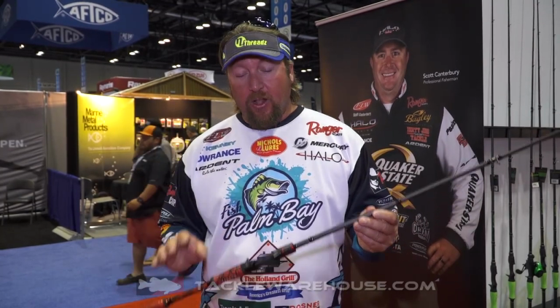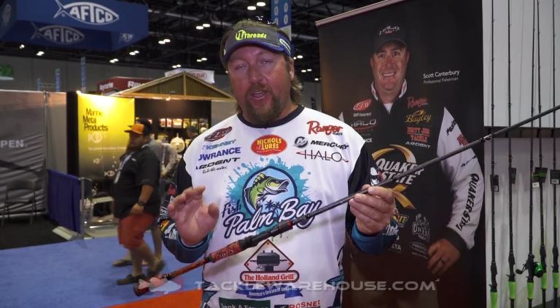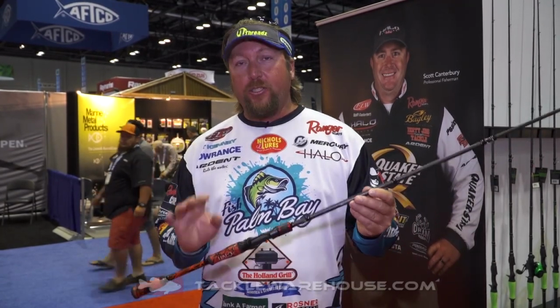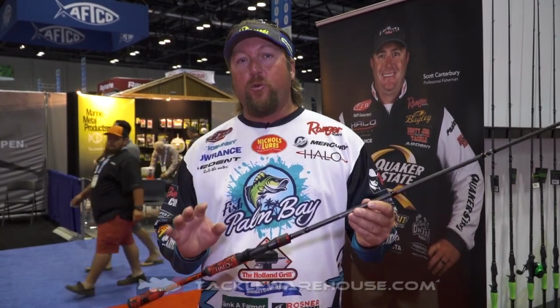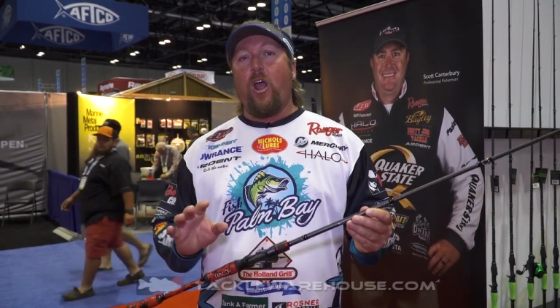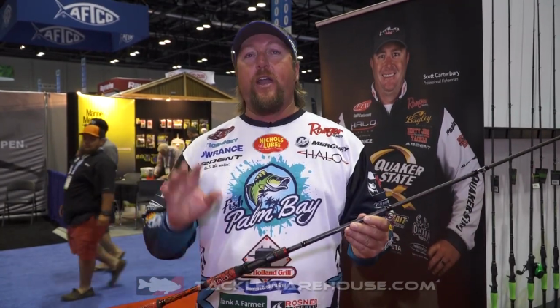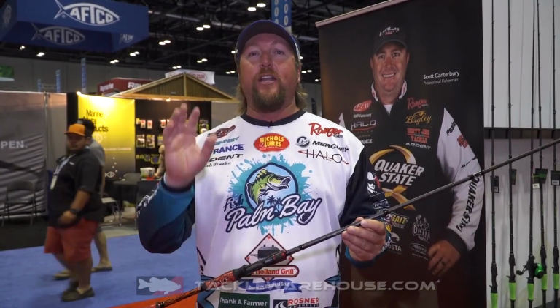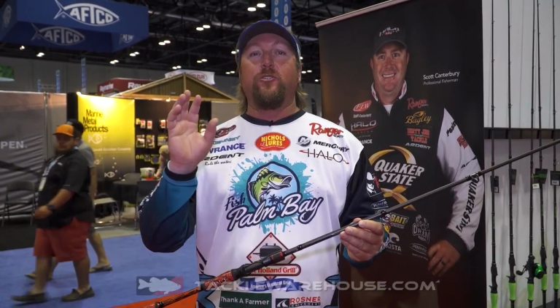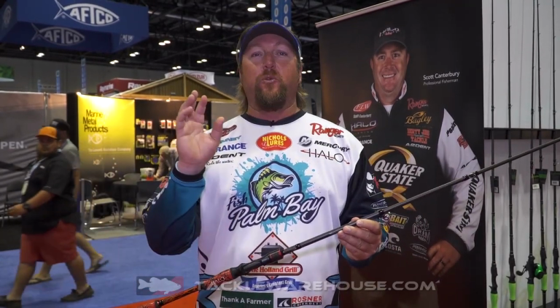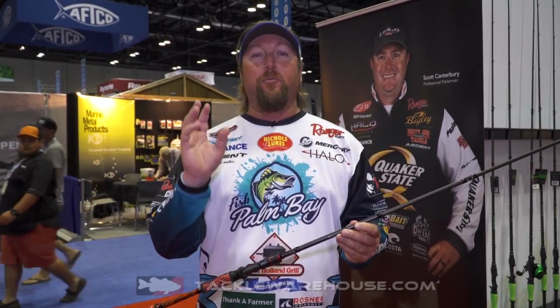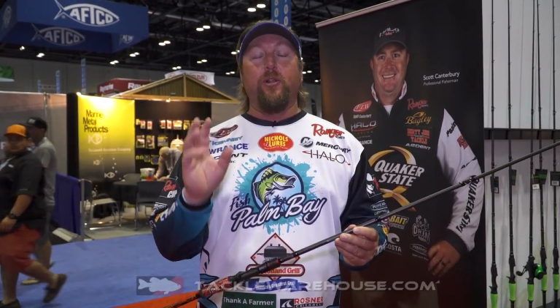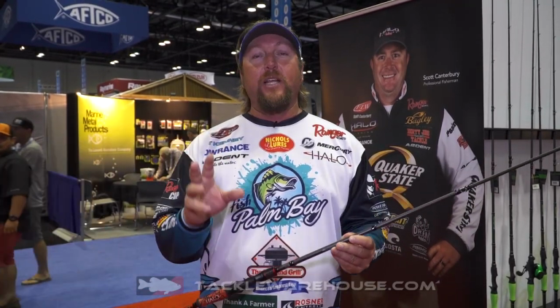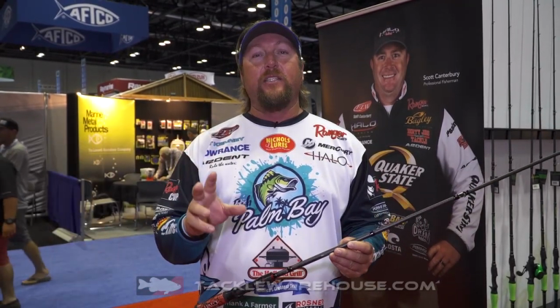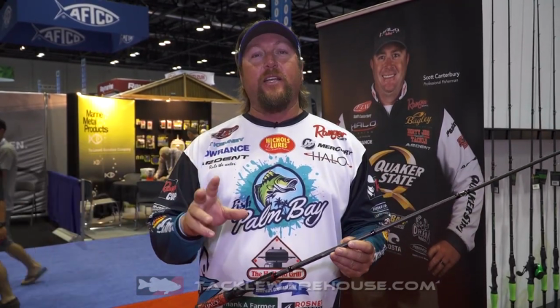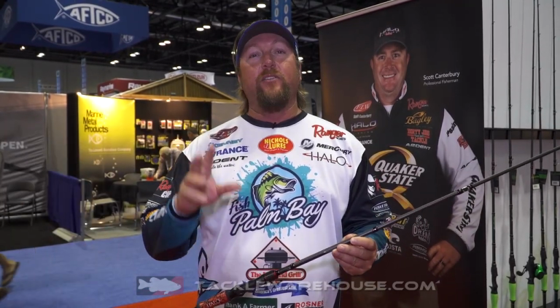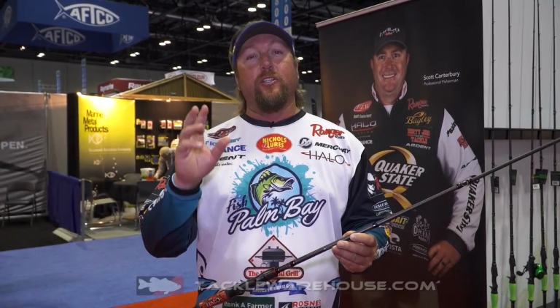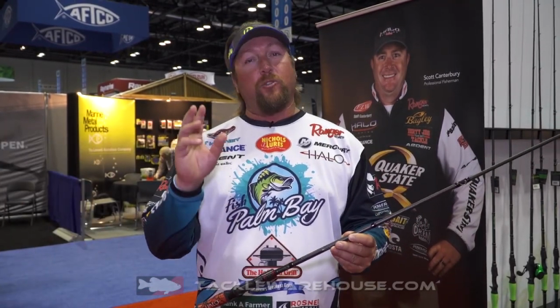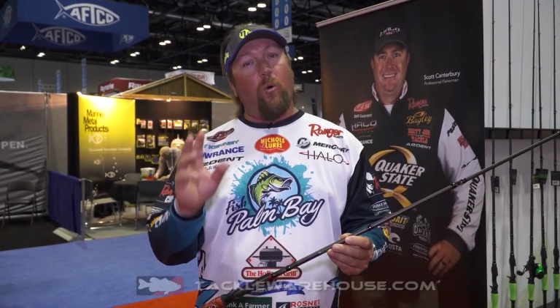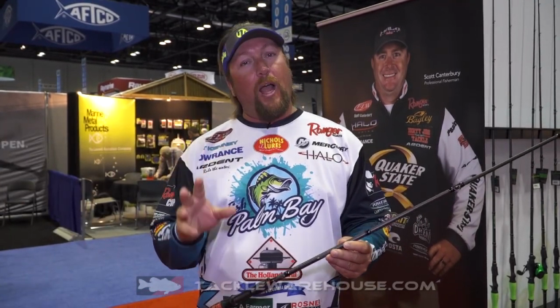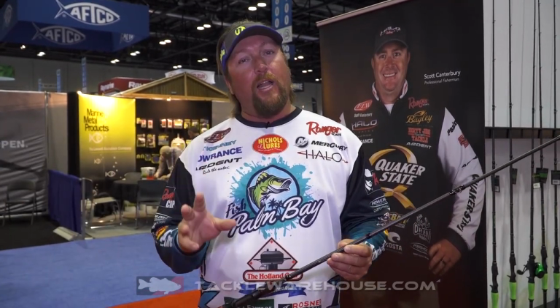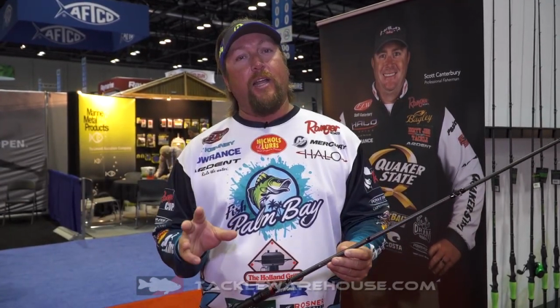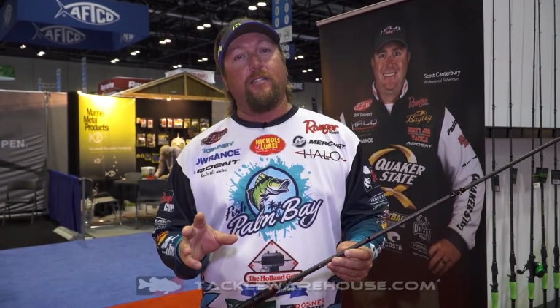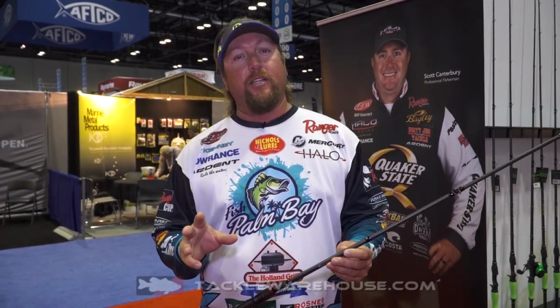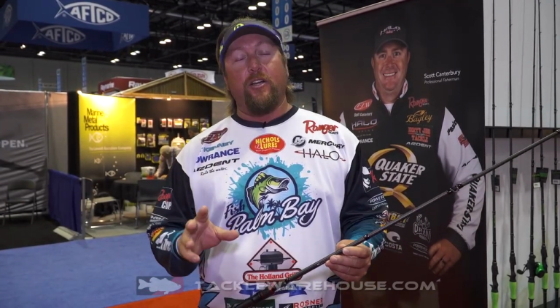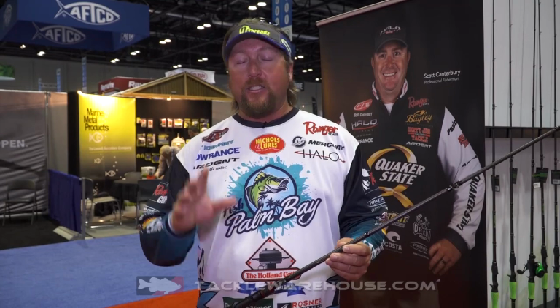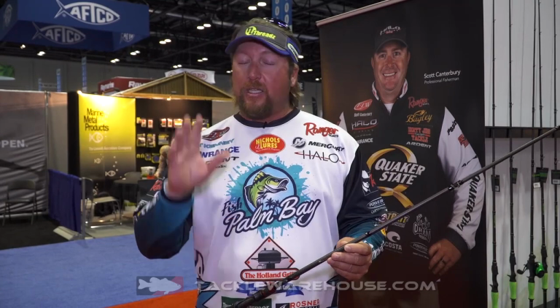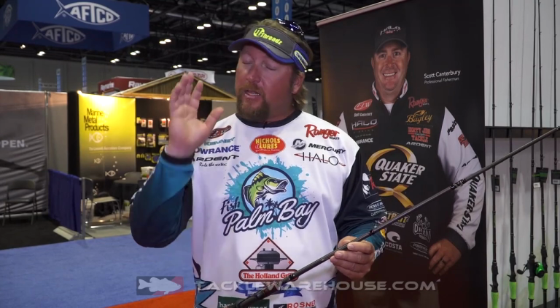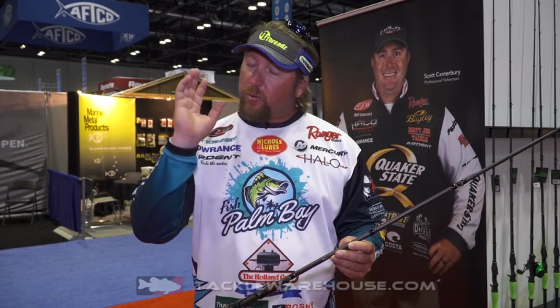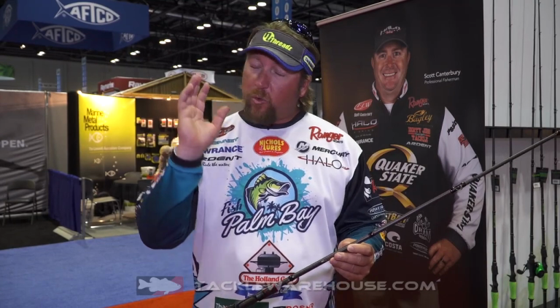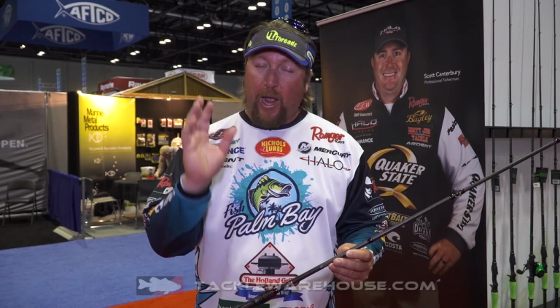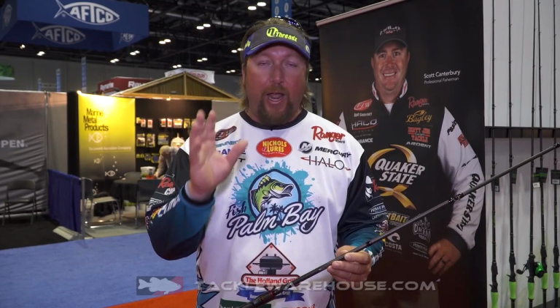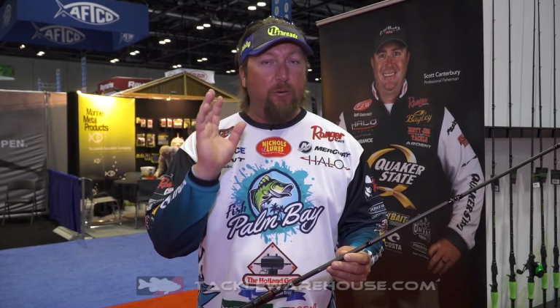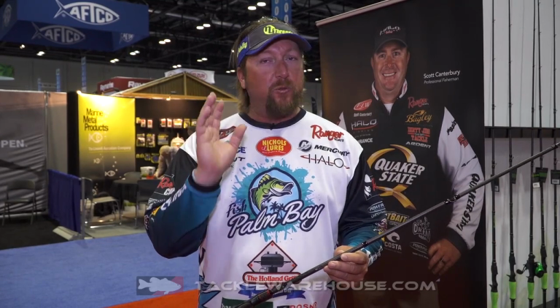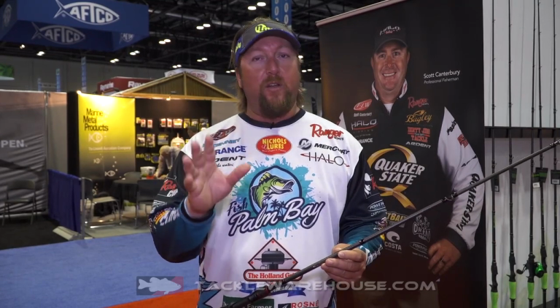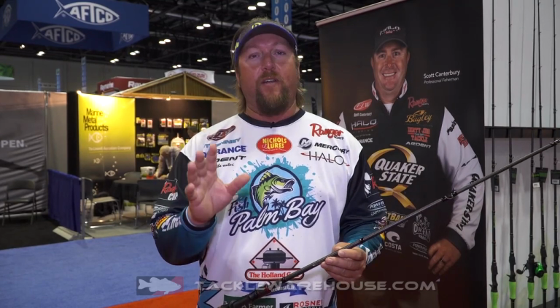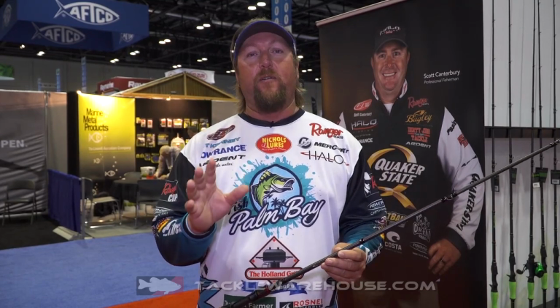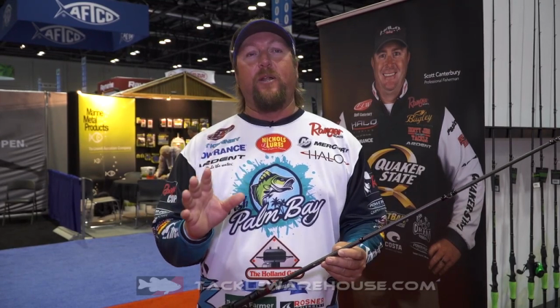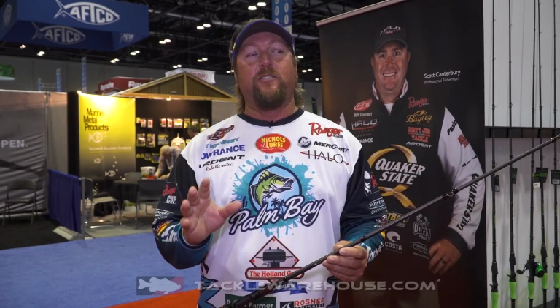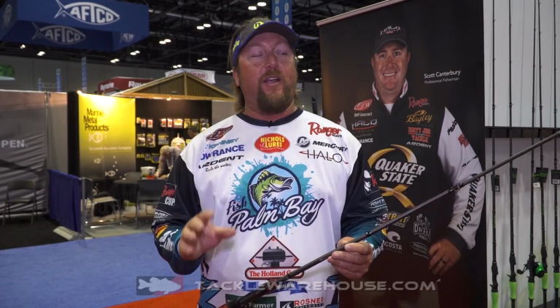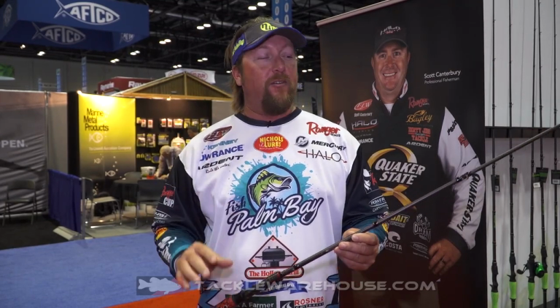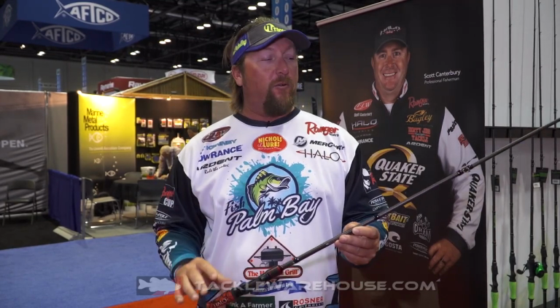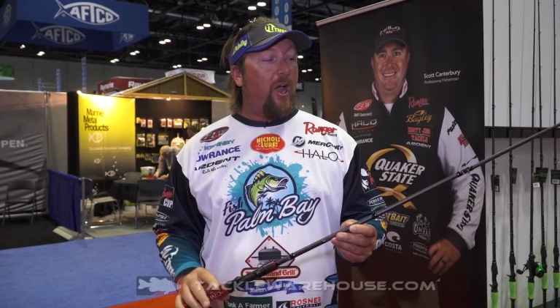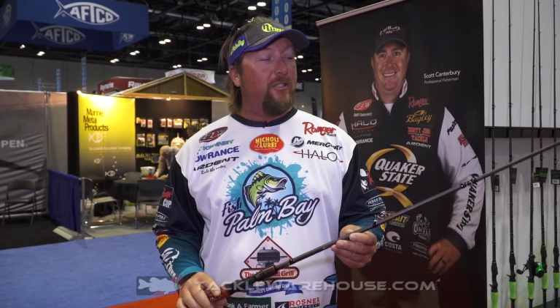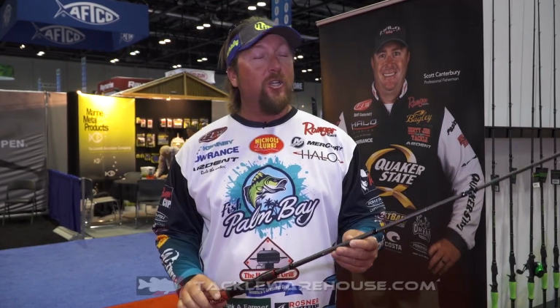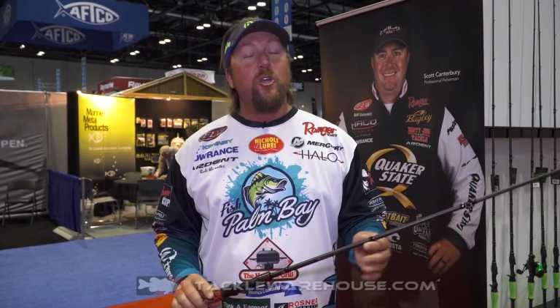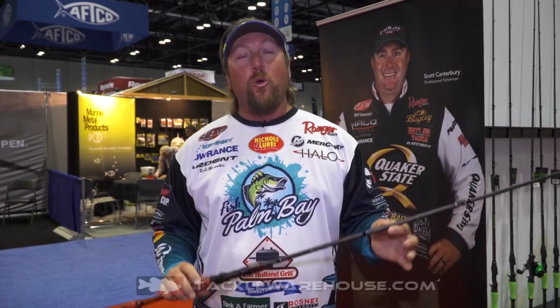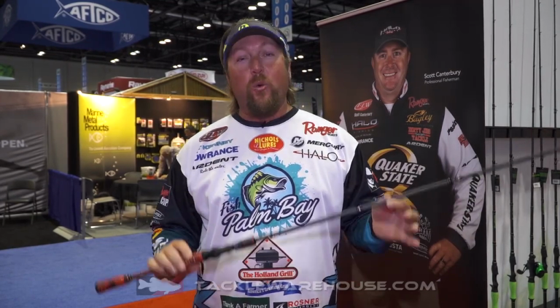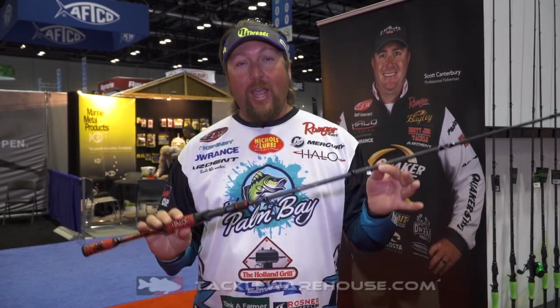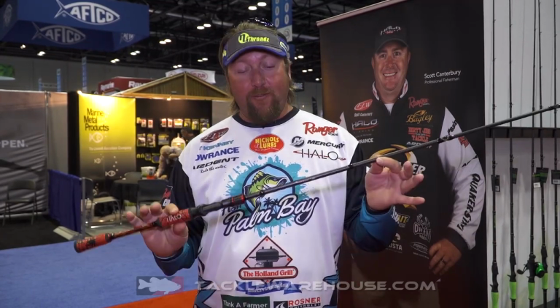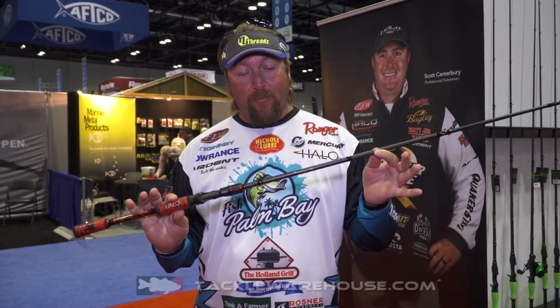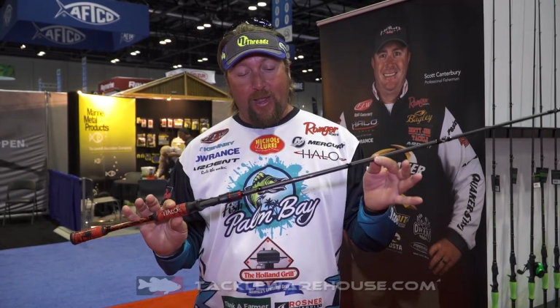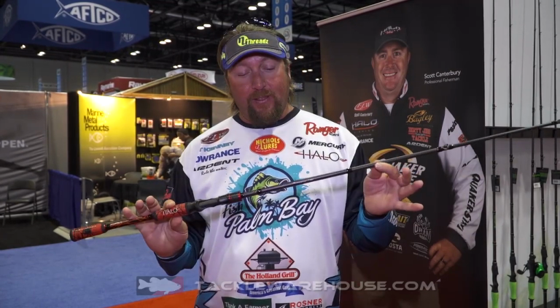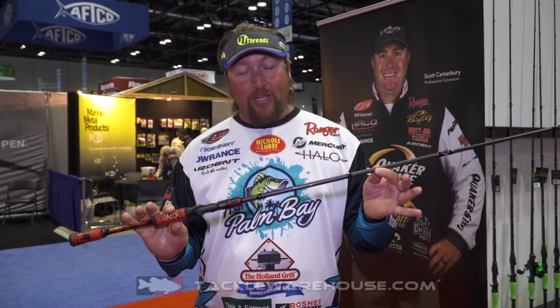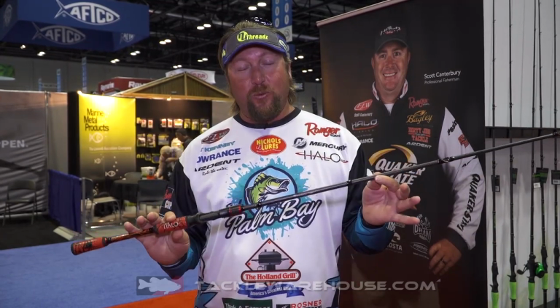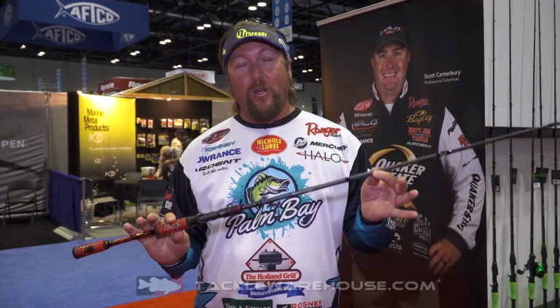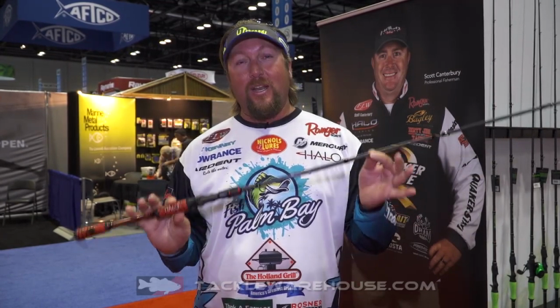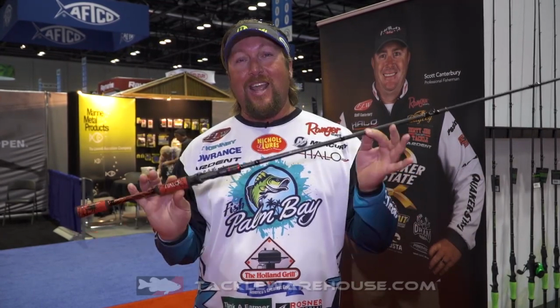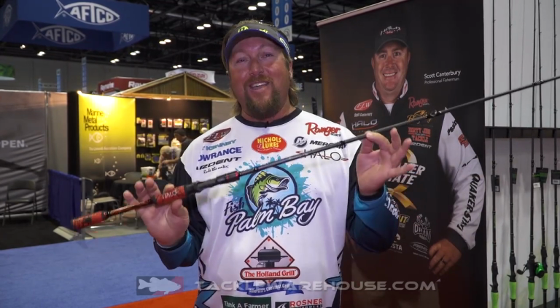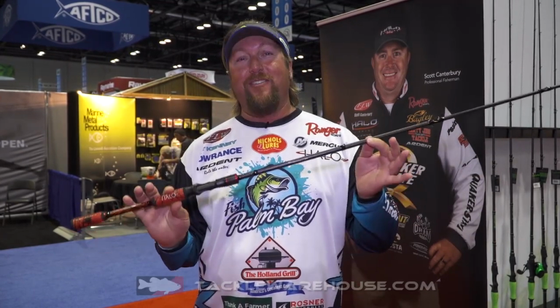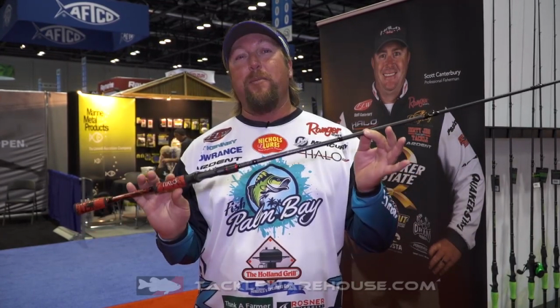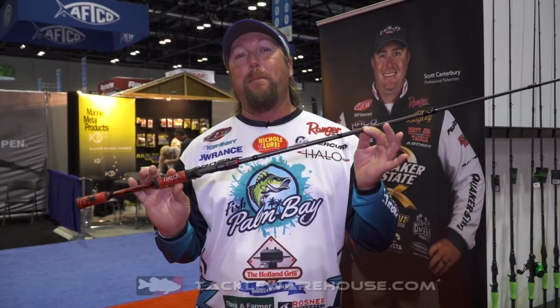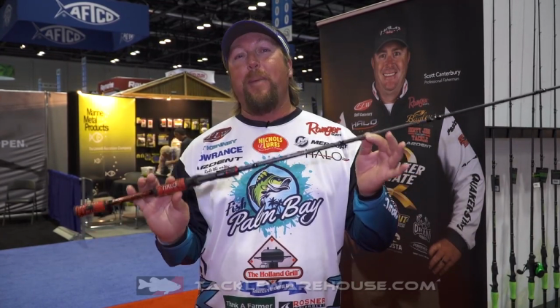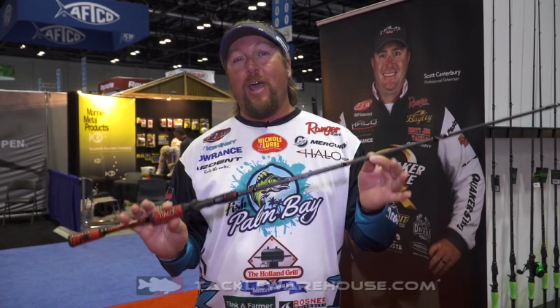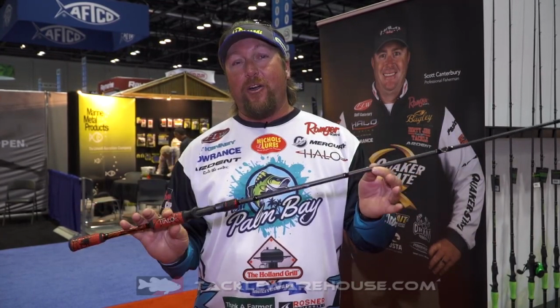This rod is replacing the Twilight series. Twilight was one of everybody's favorite rods, and we have made this one even better.